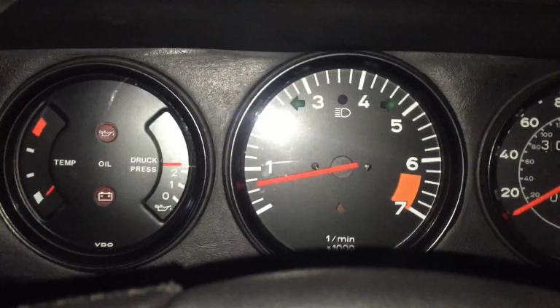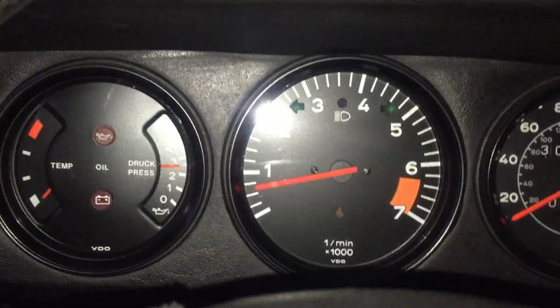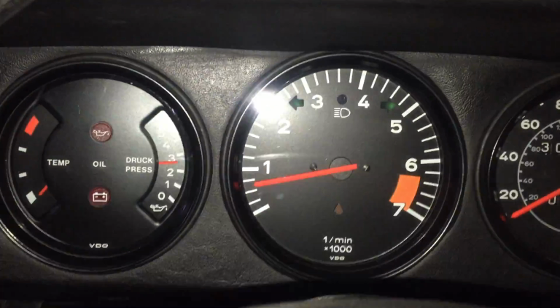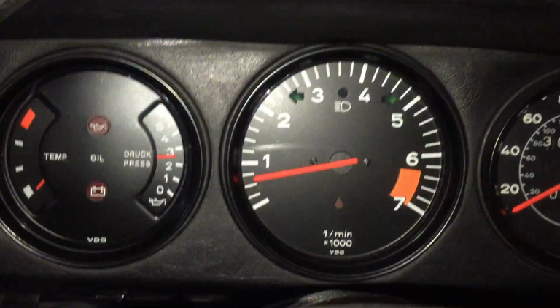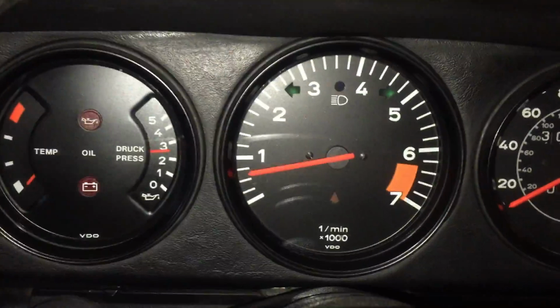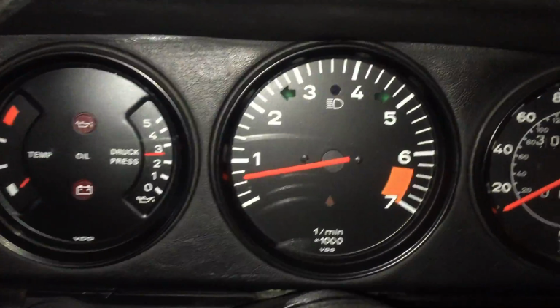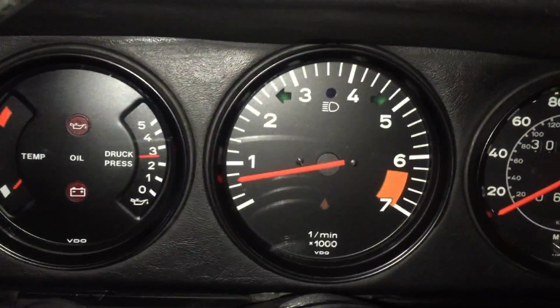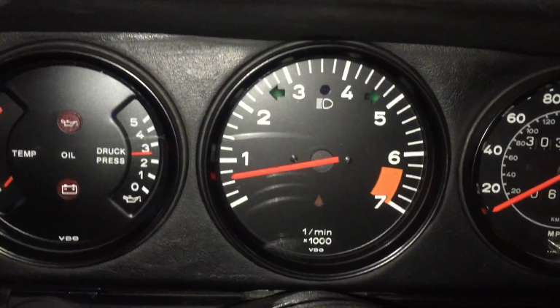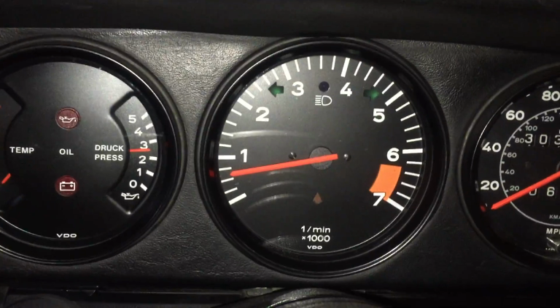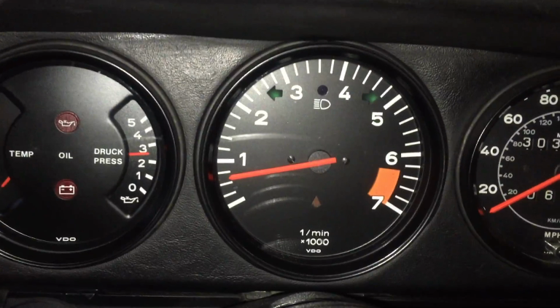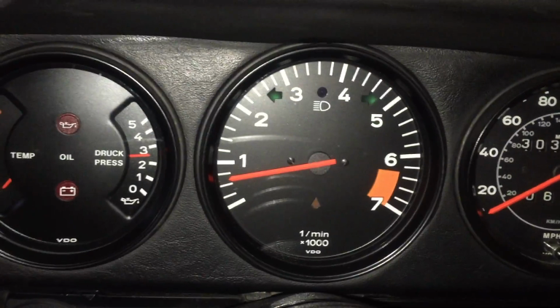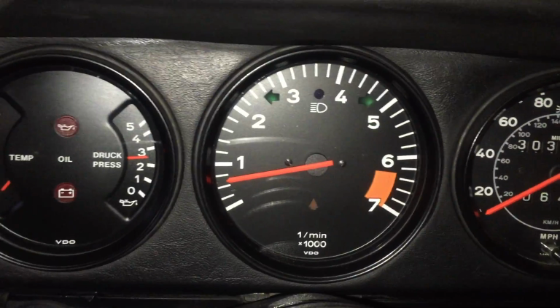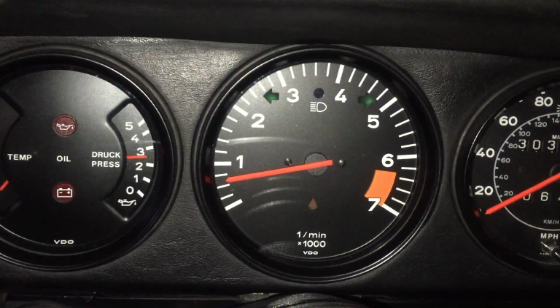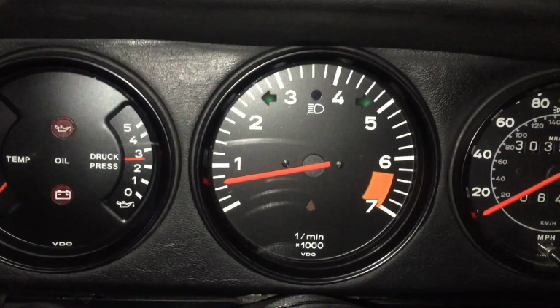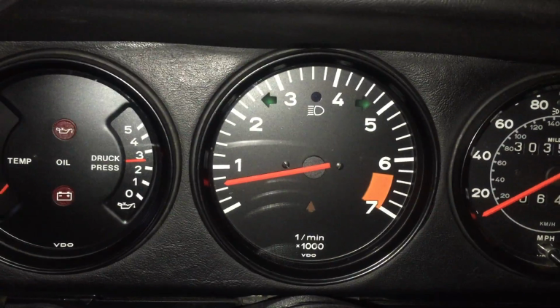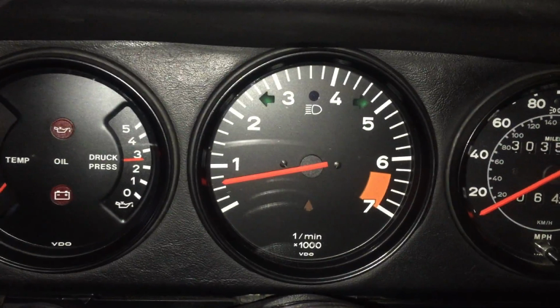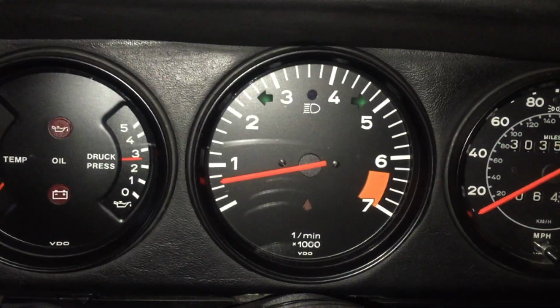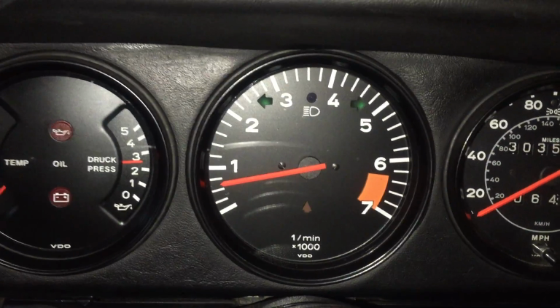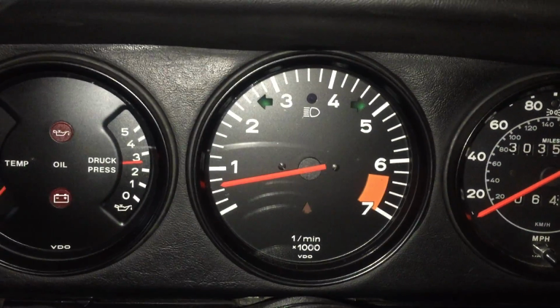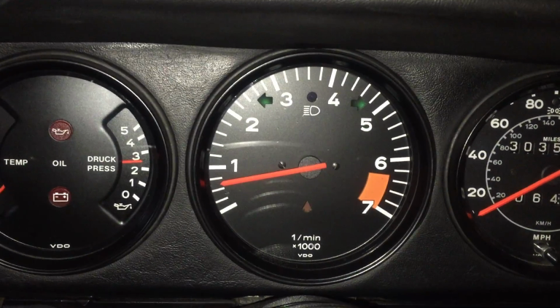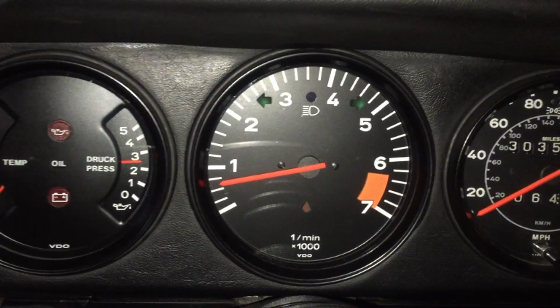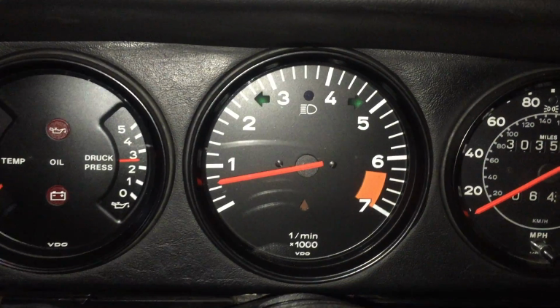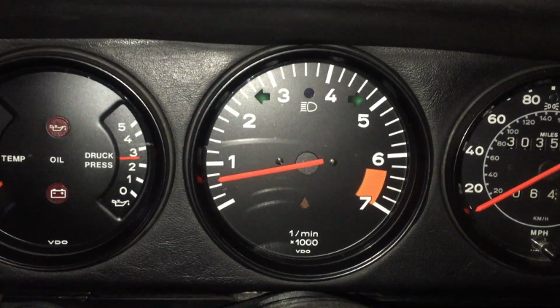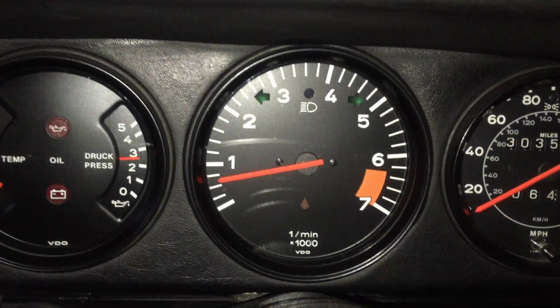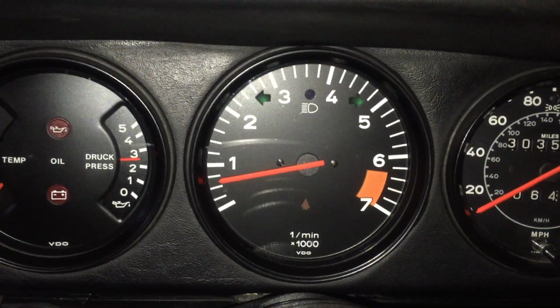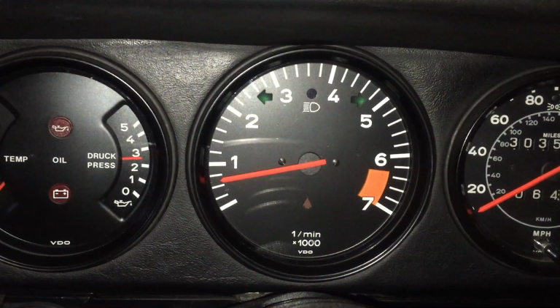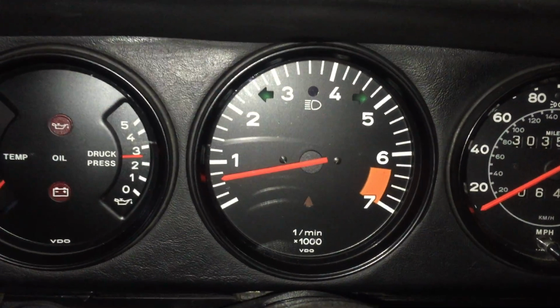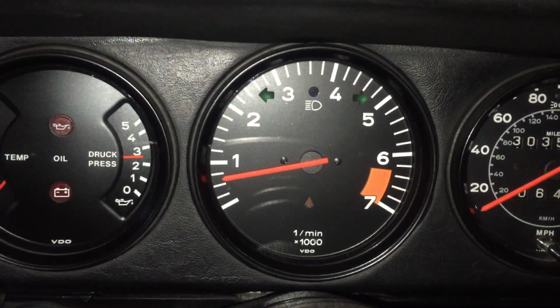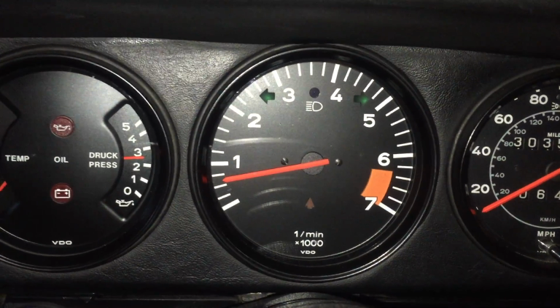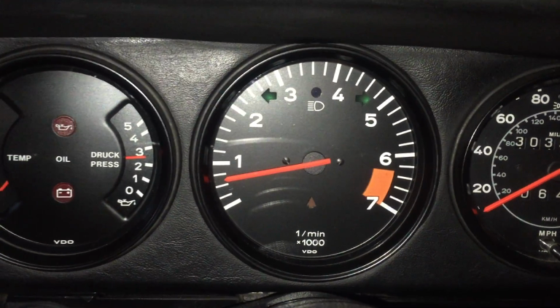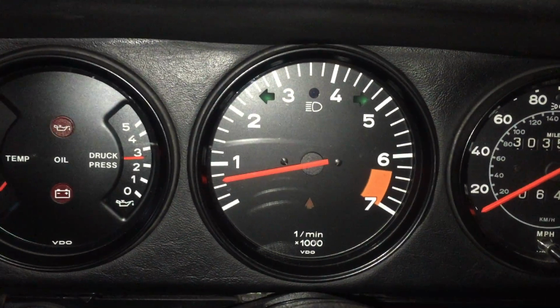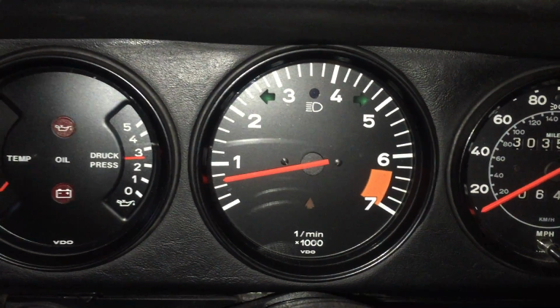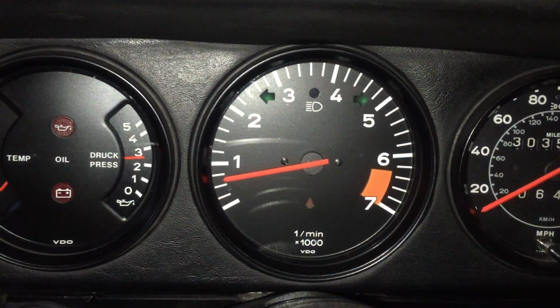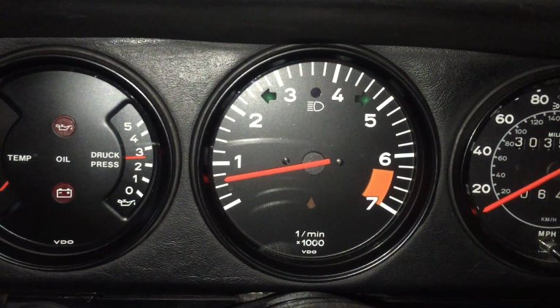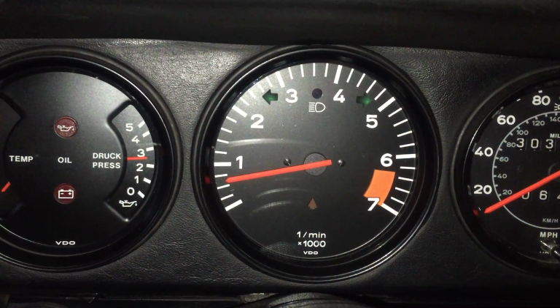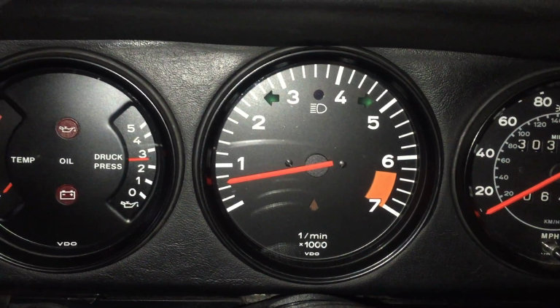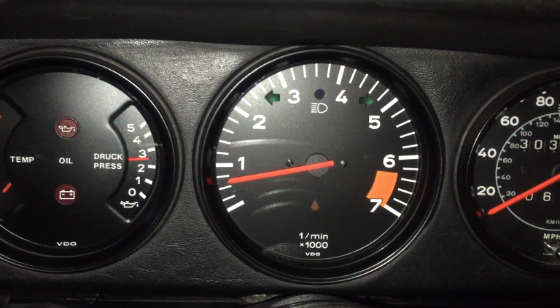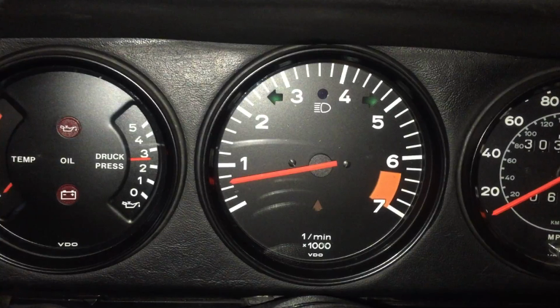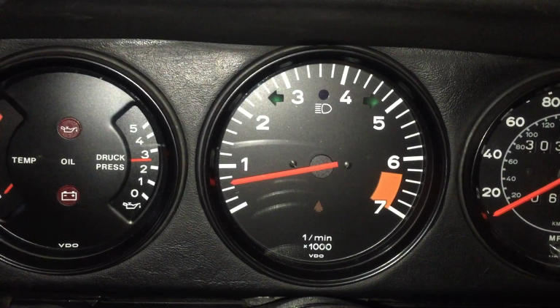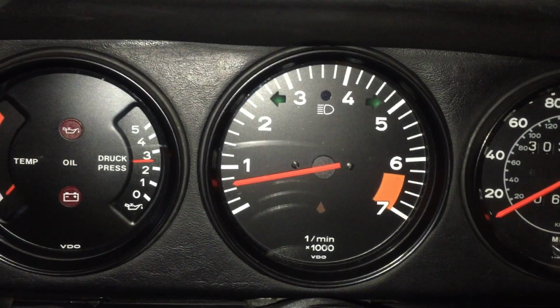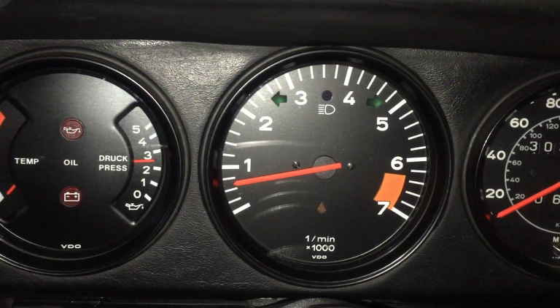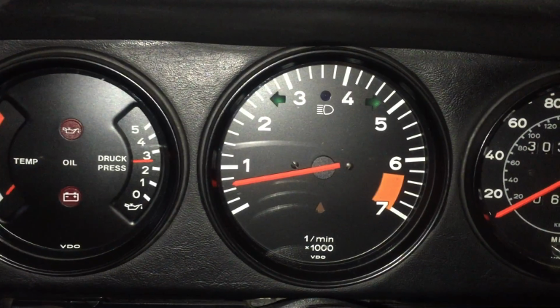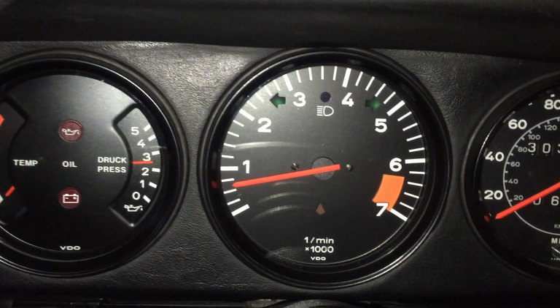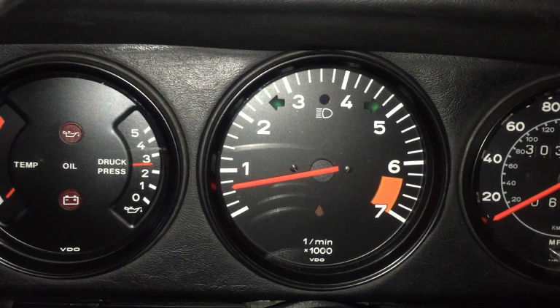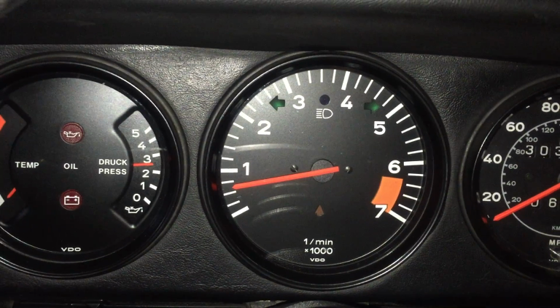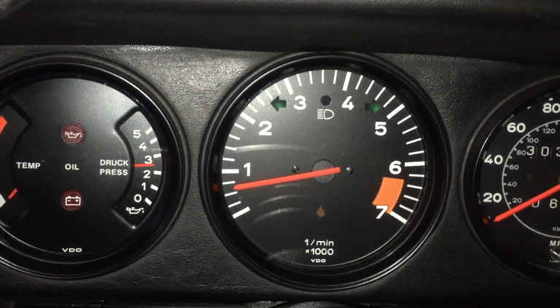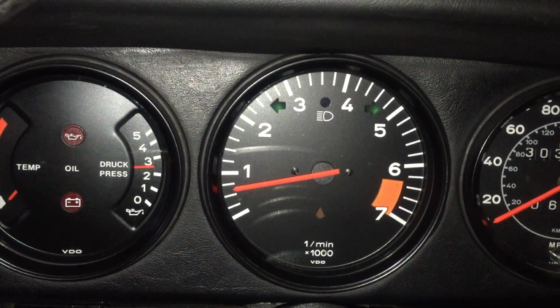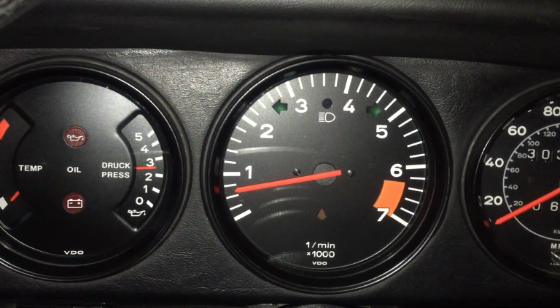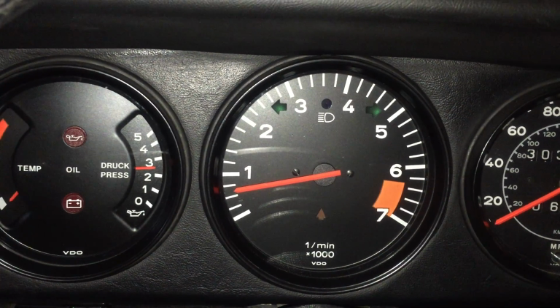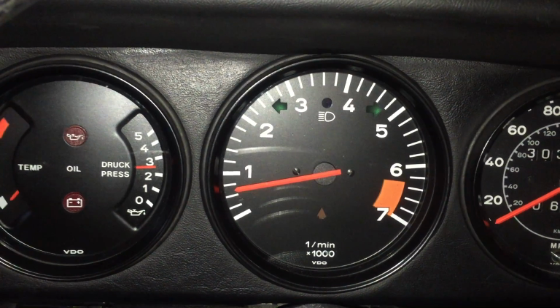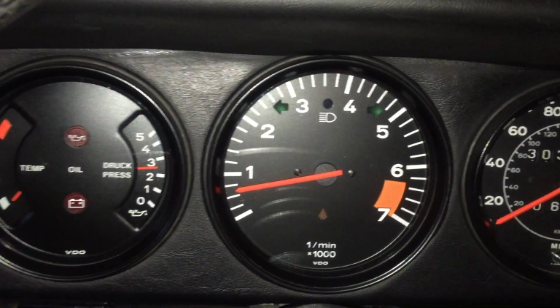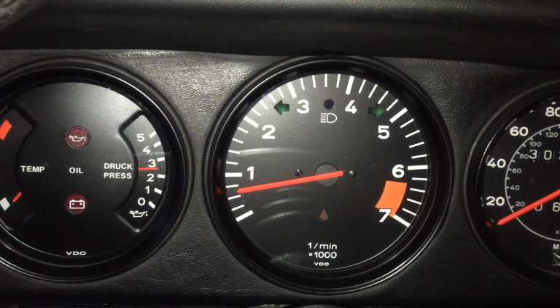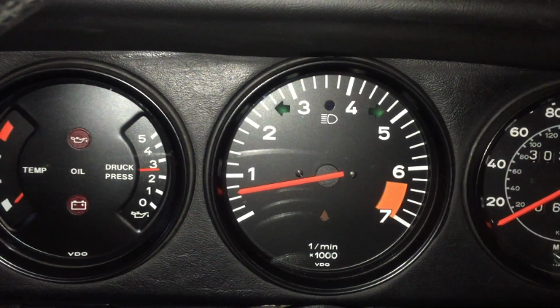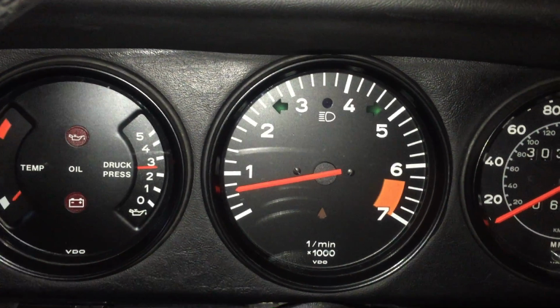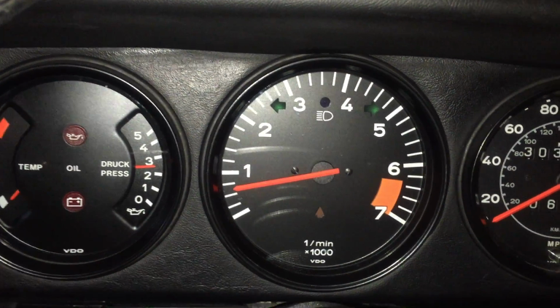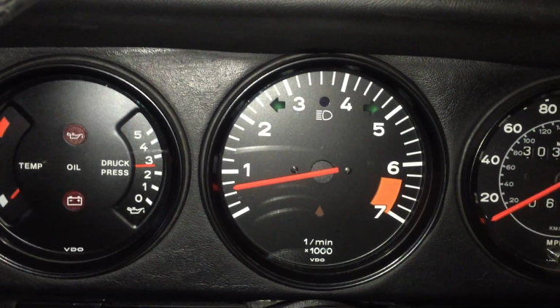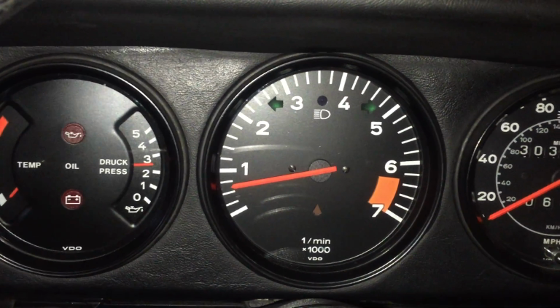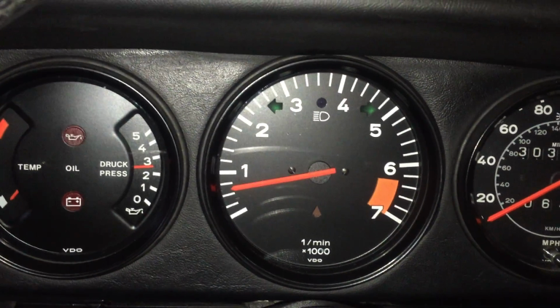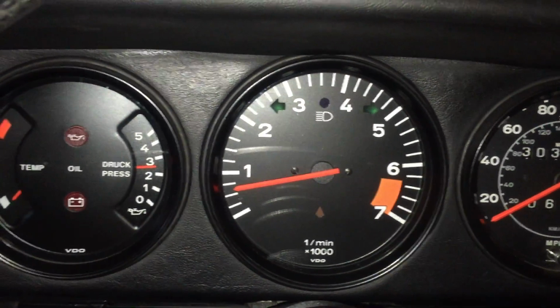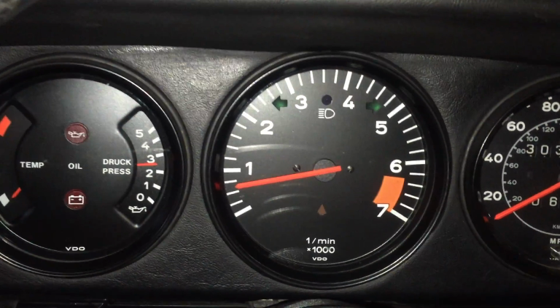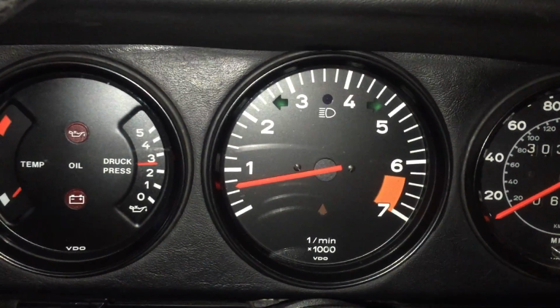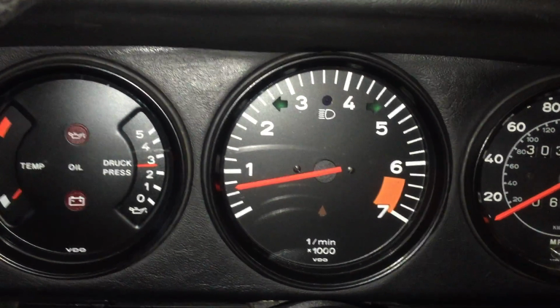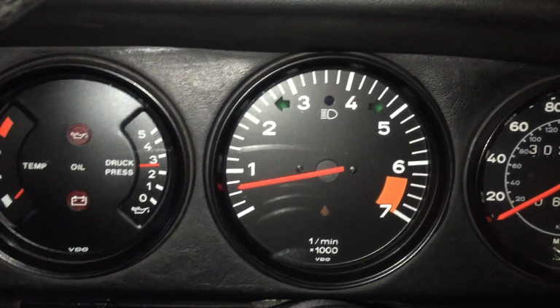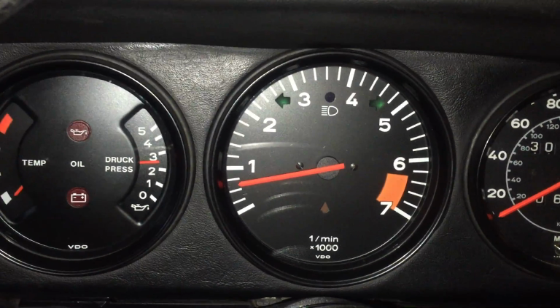I don't know if you can see that — 700 RPMs. So it's a little low, just like before.